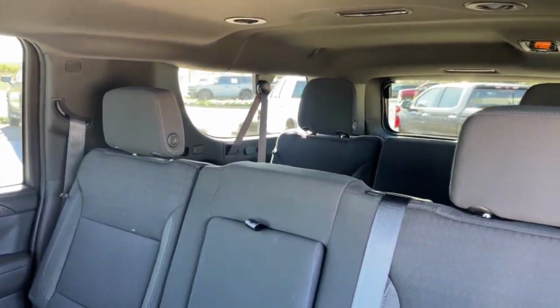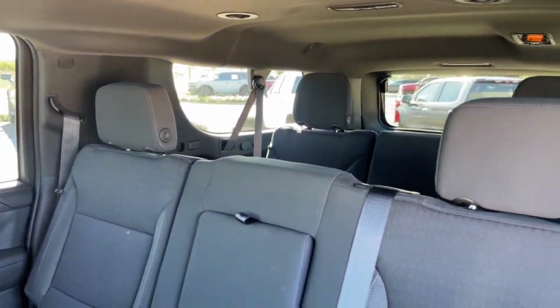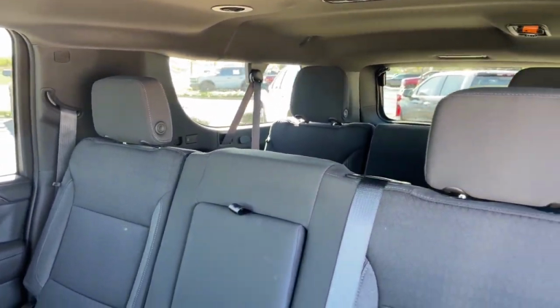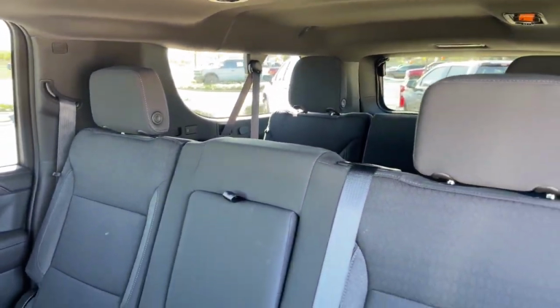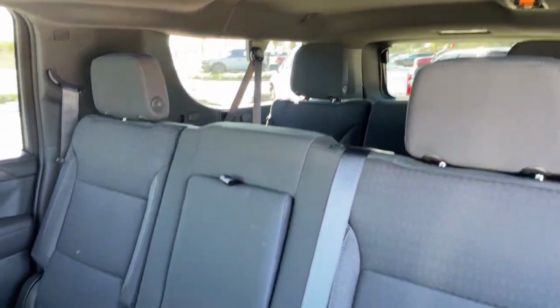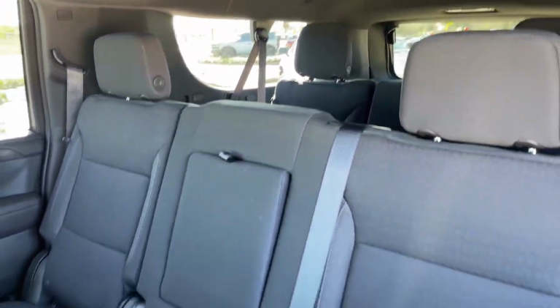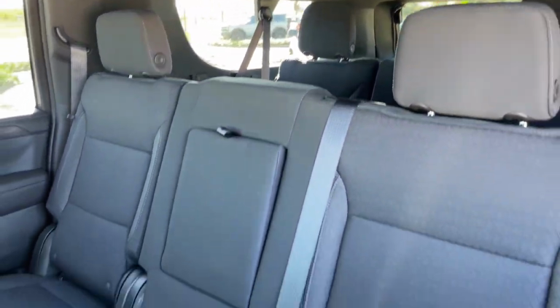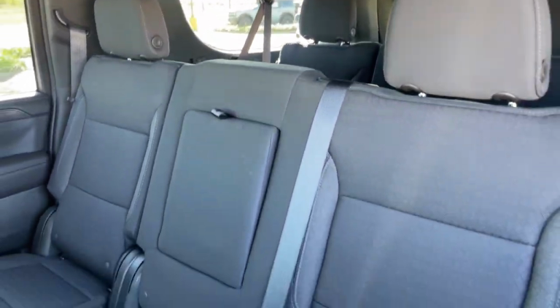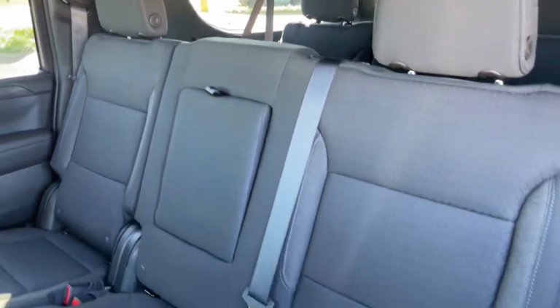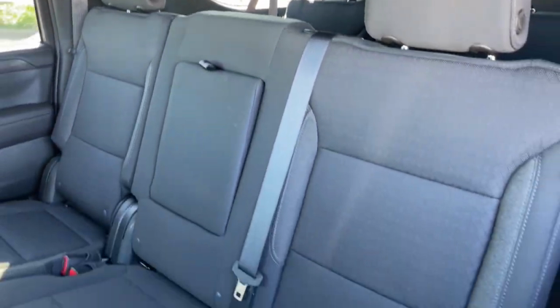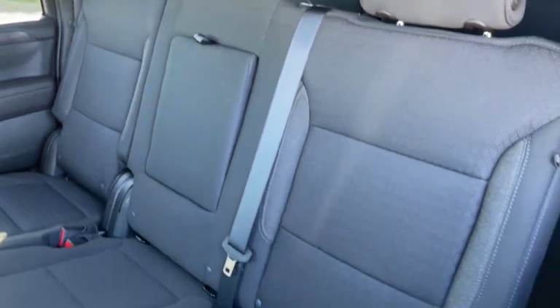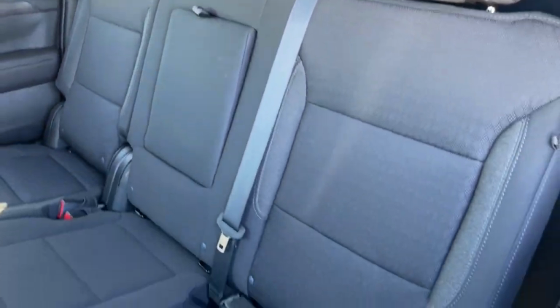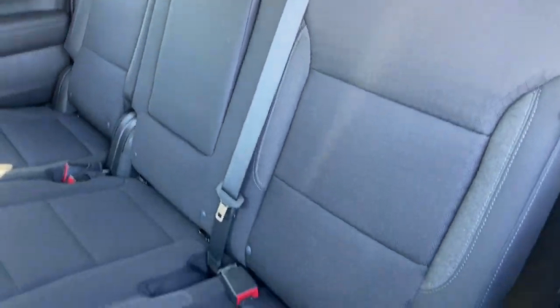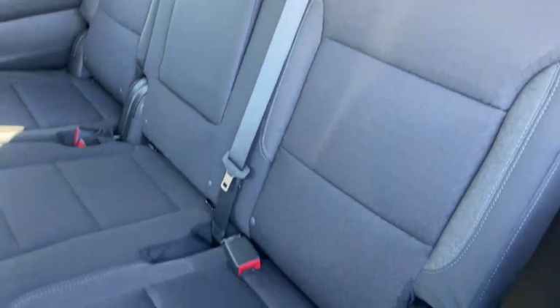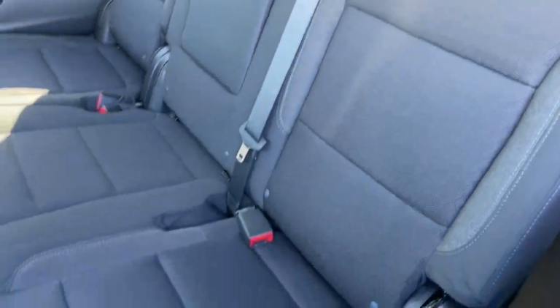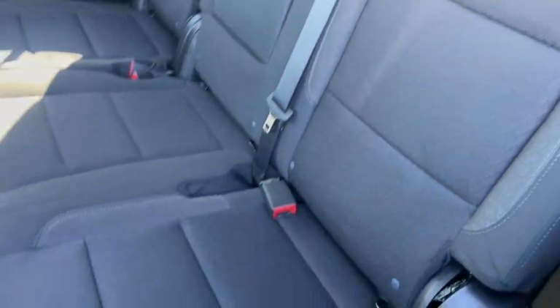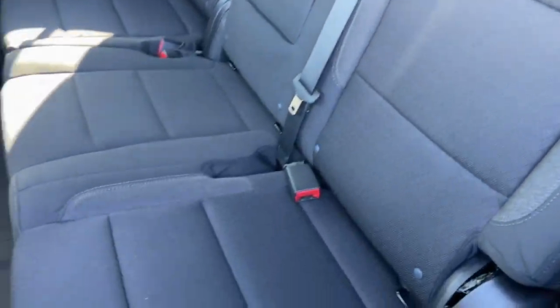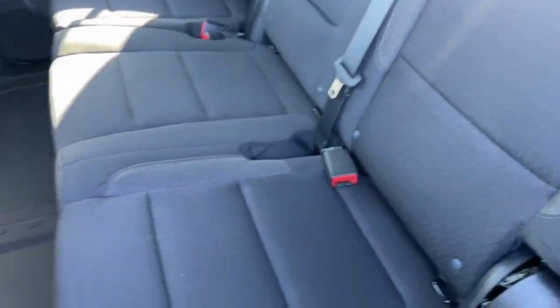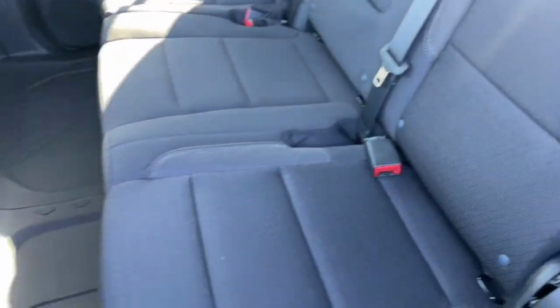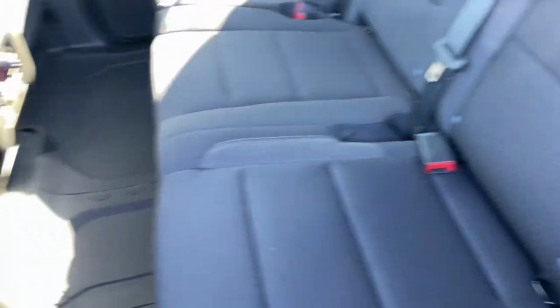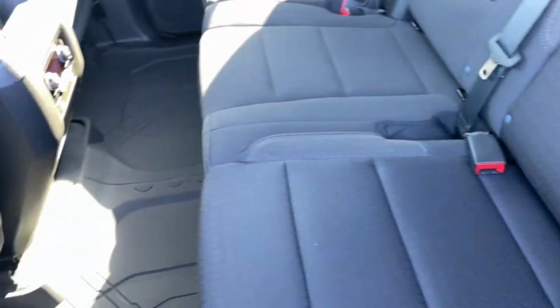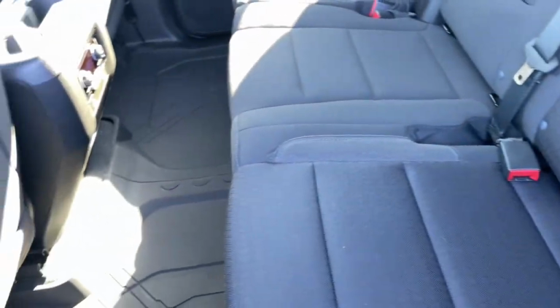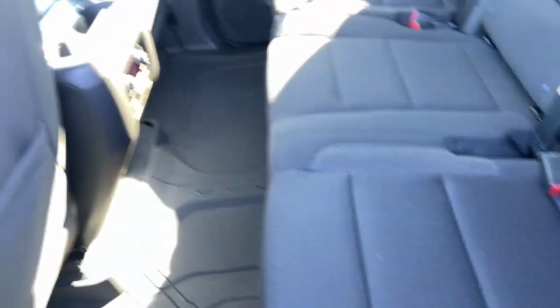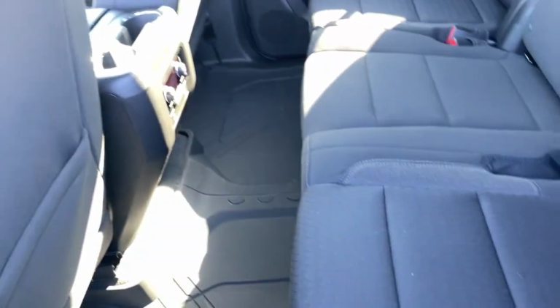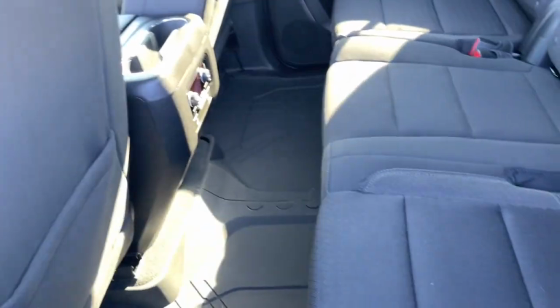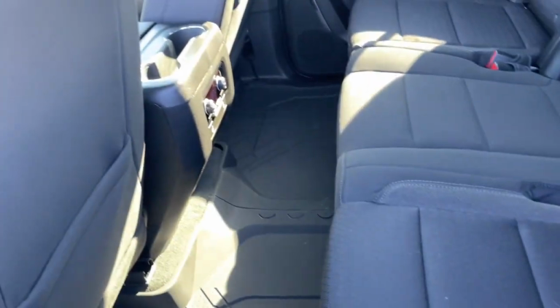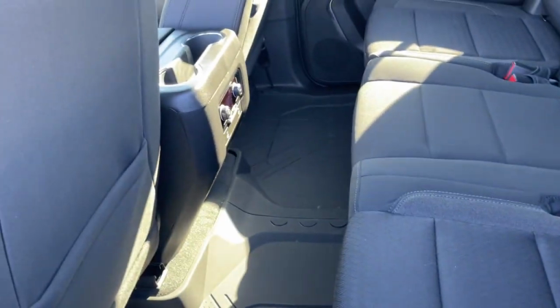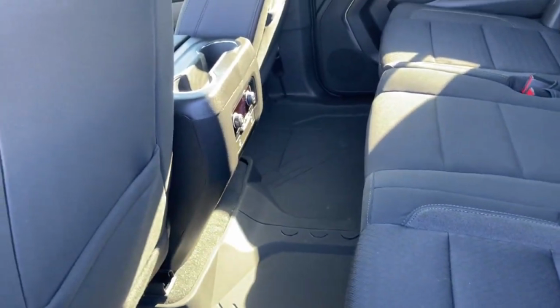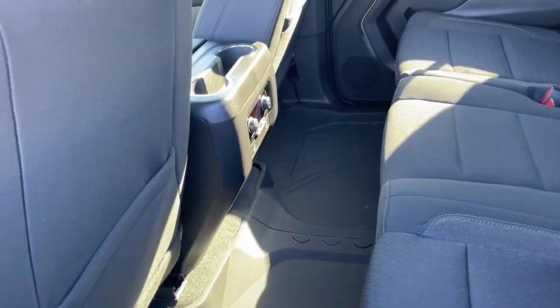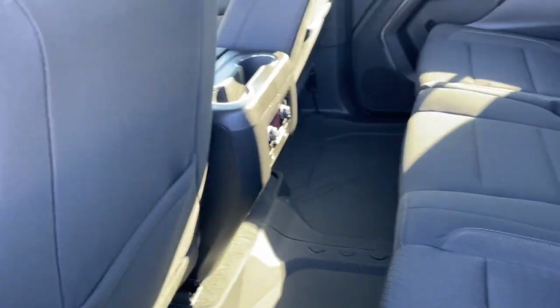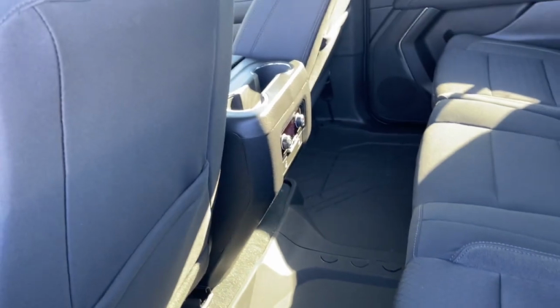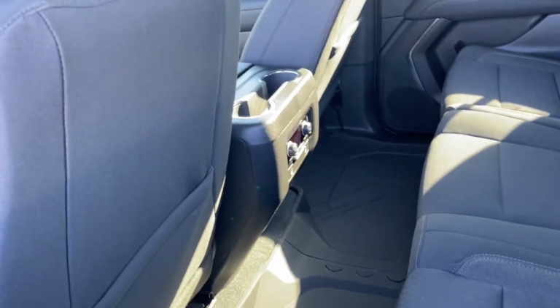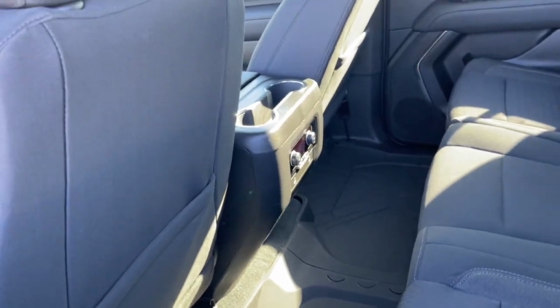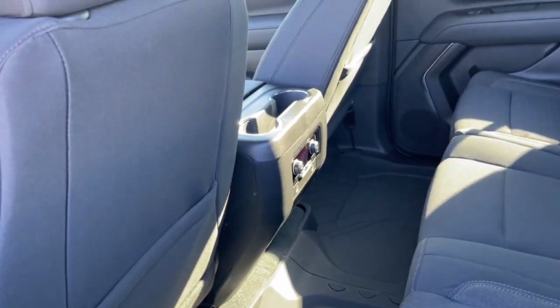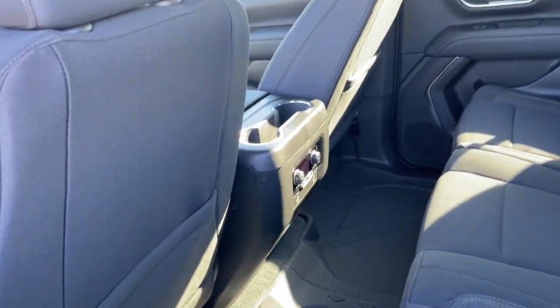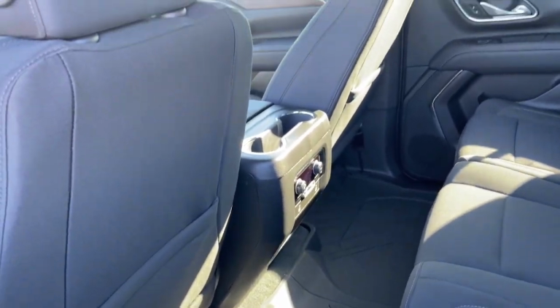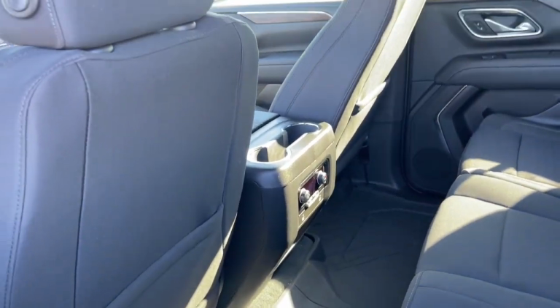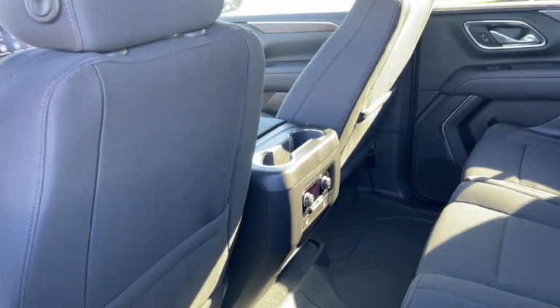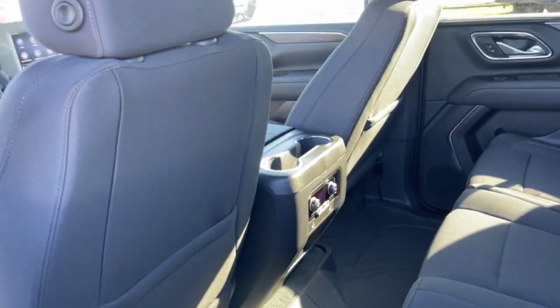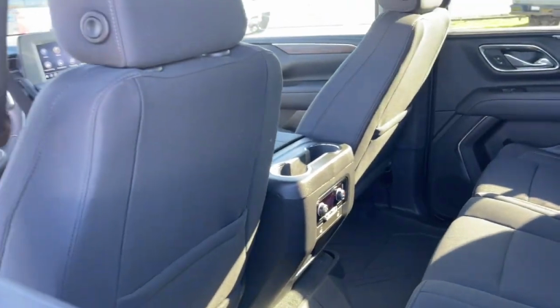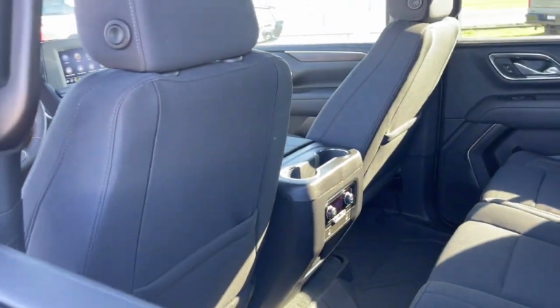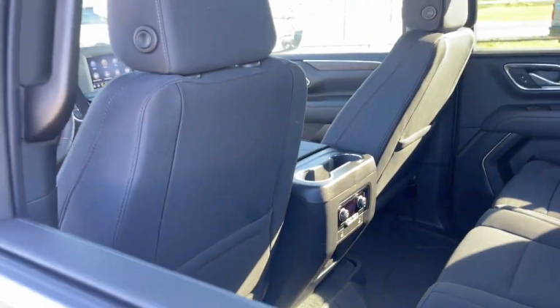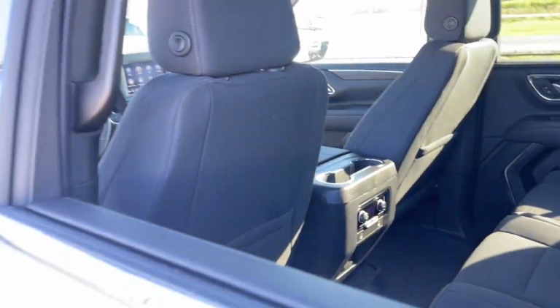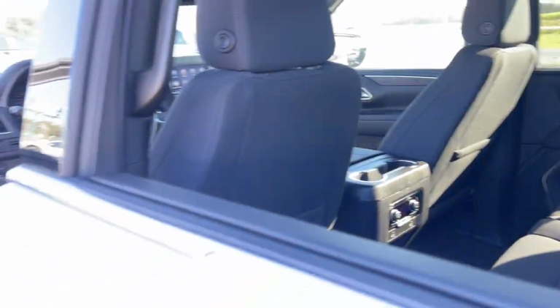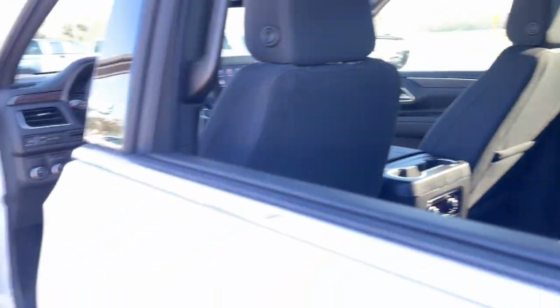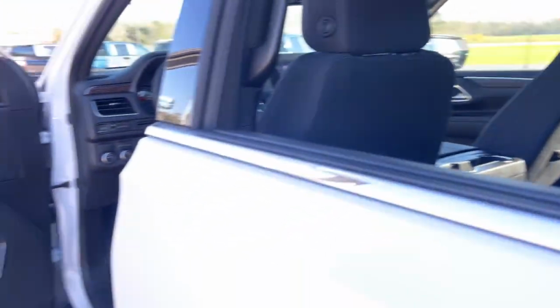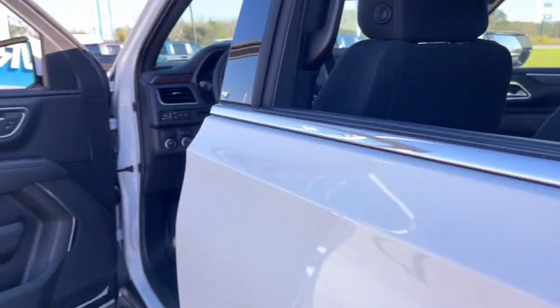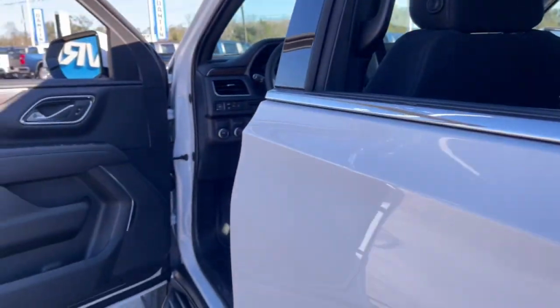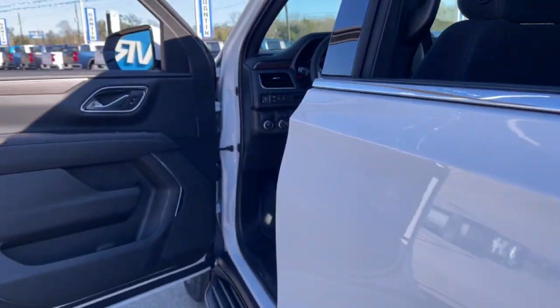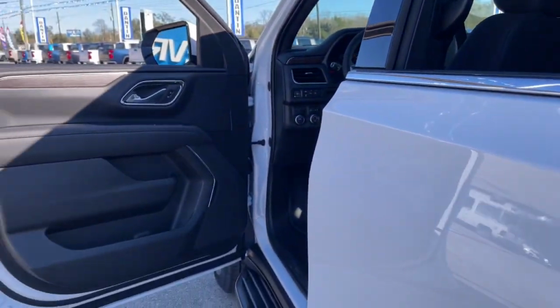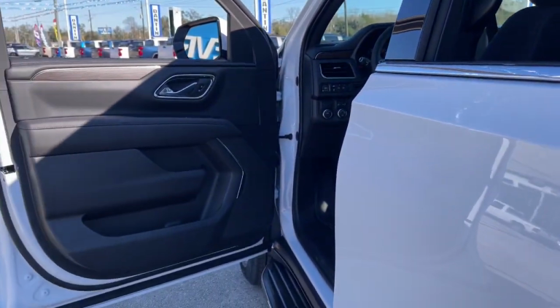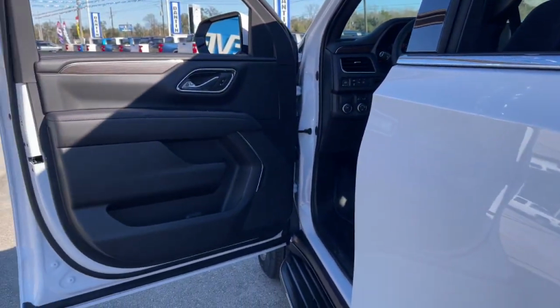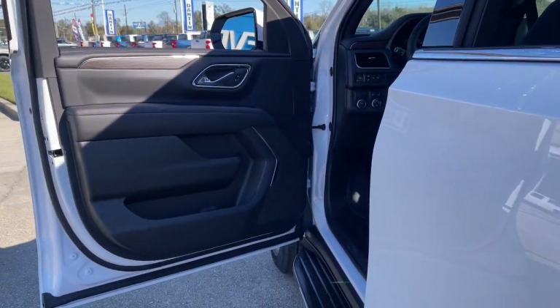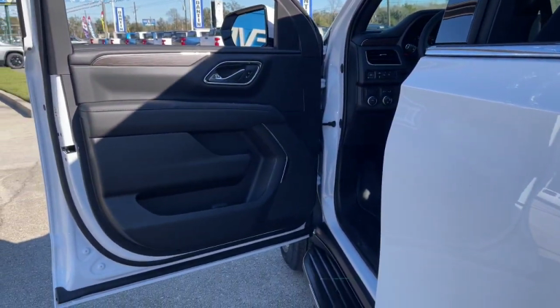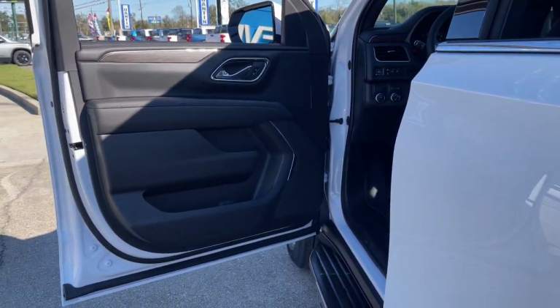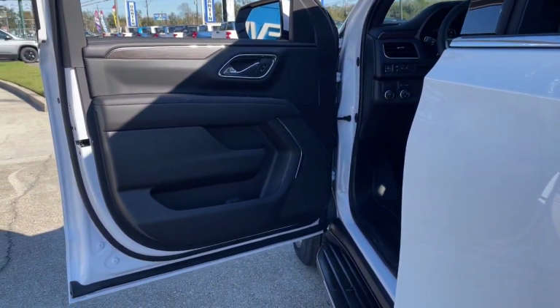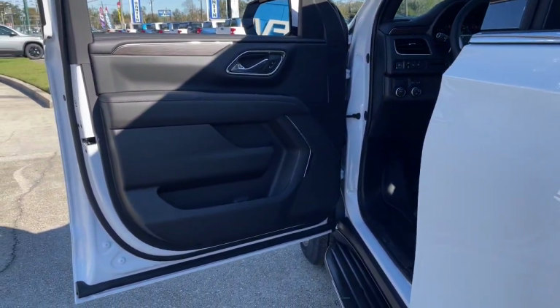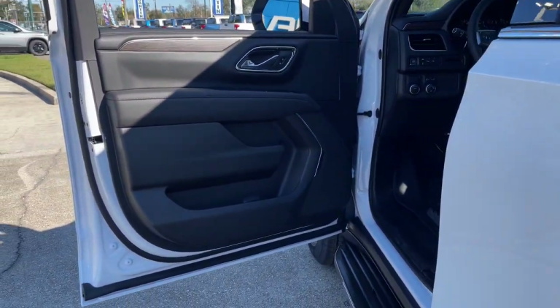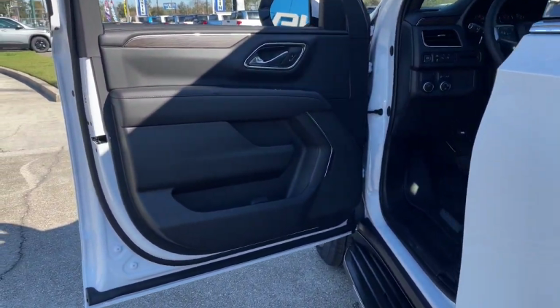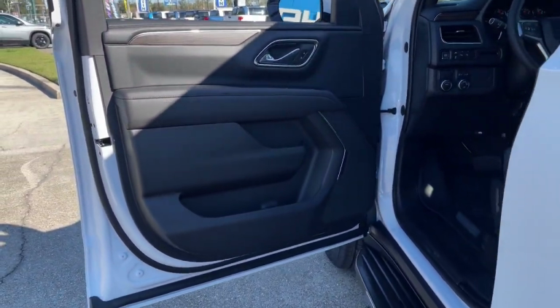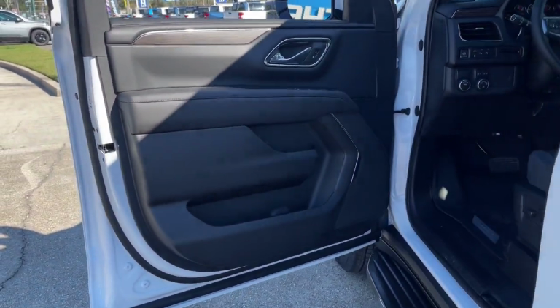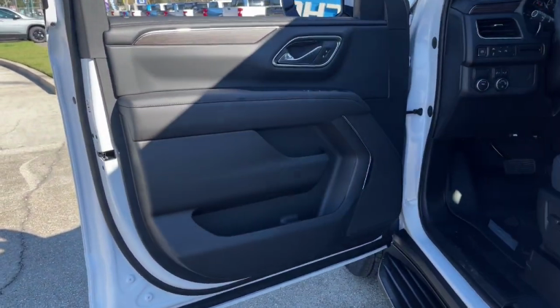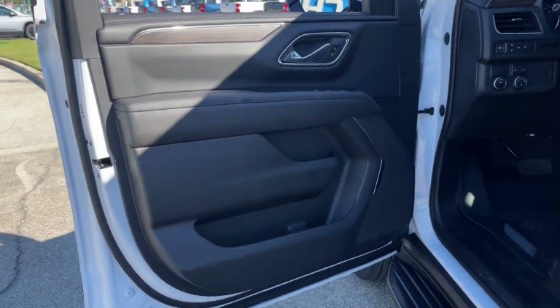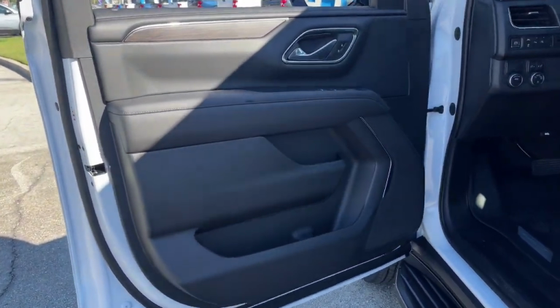Power driver seat, third-row seat, aluminum wheels. You'll feel like you're on top of the world in the Suburban. Drive it today.